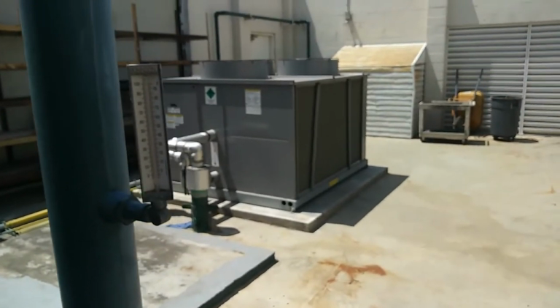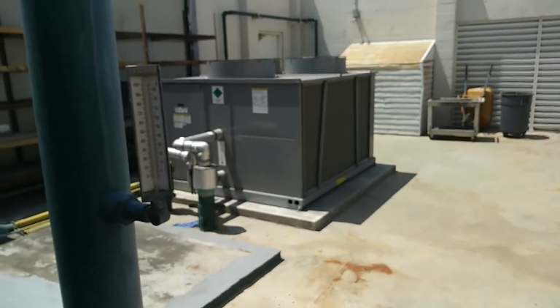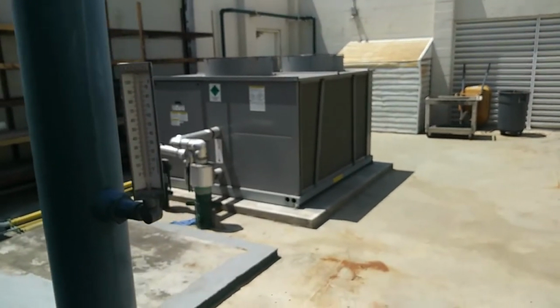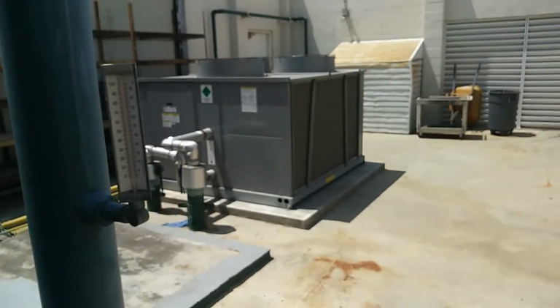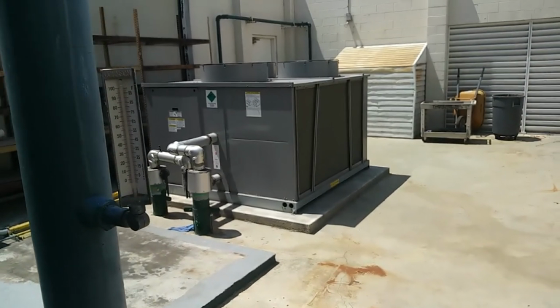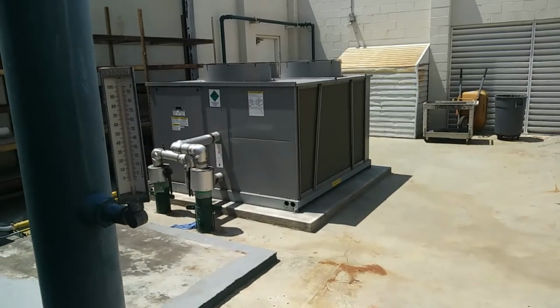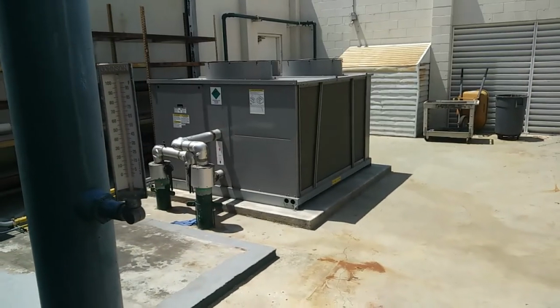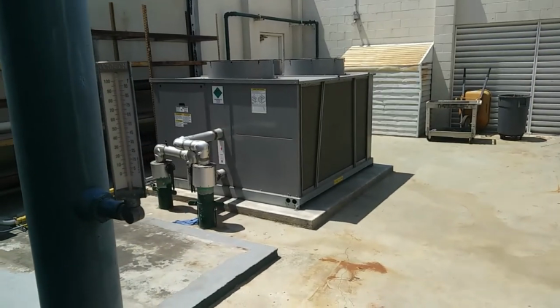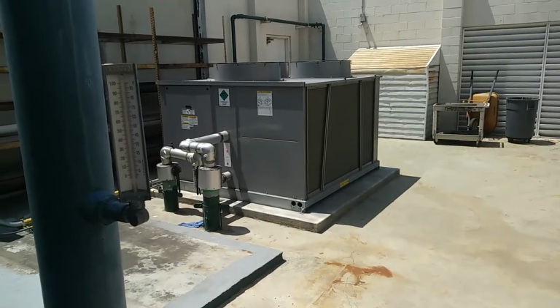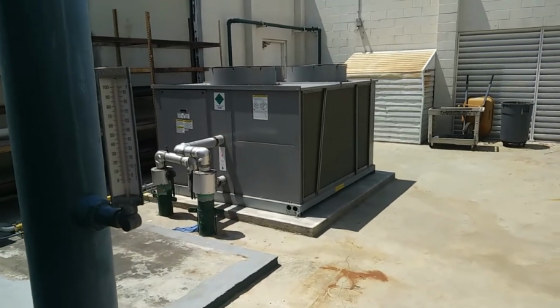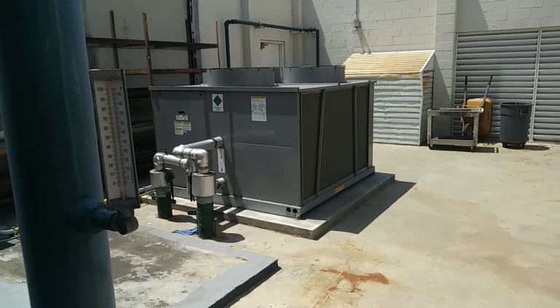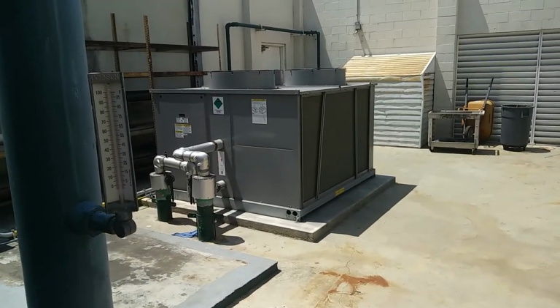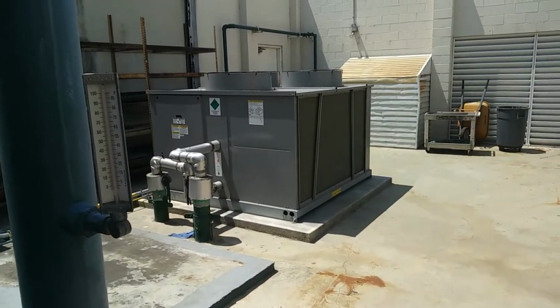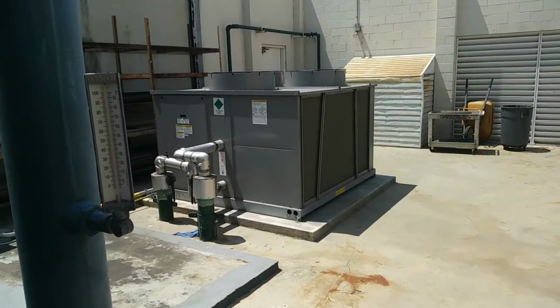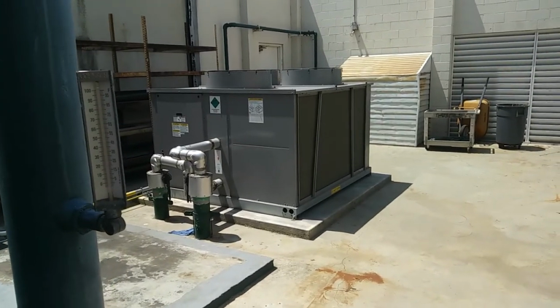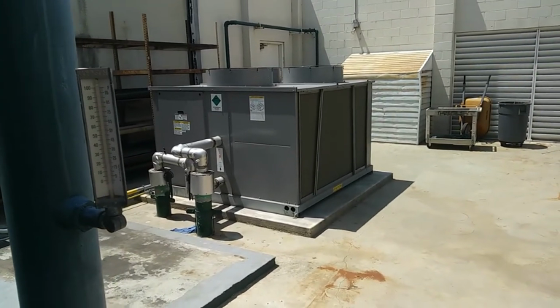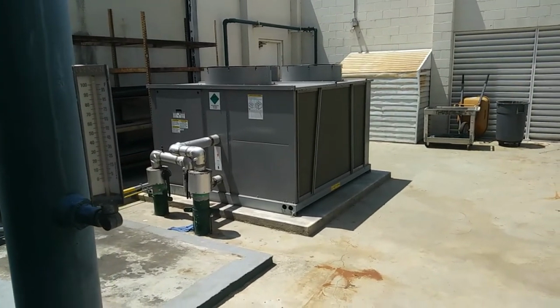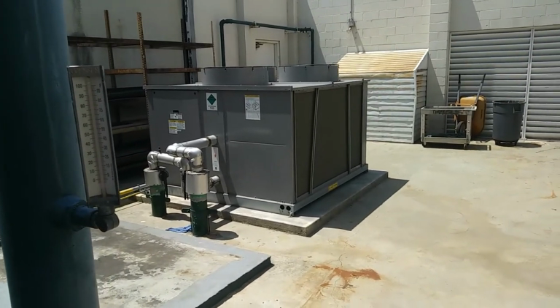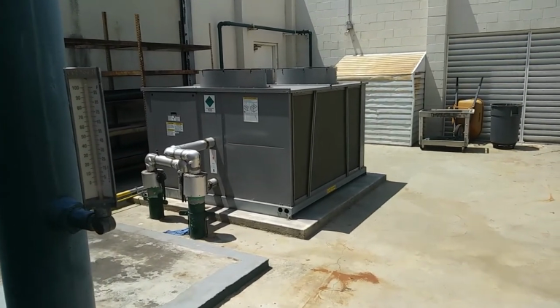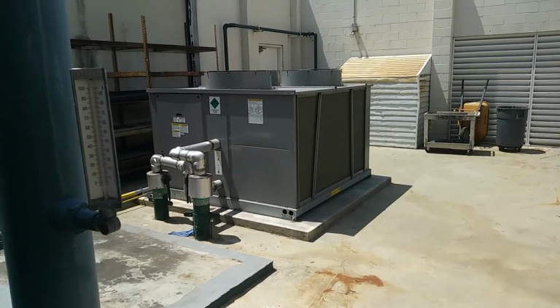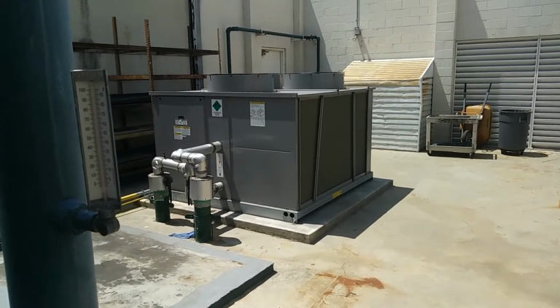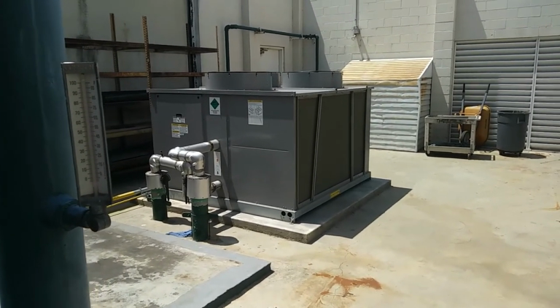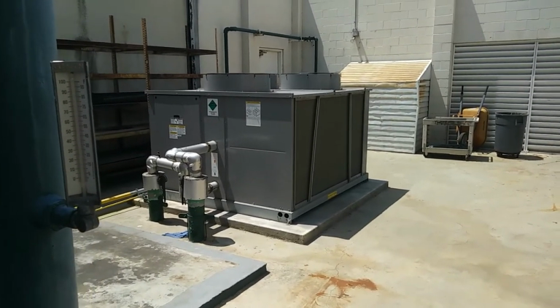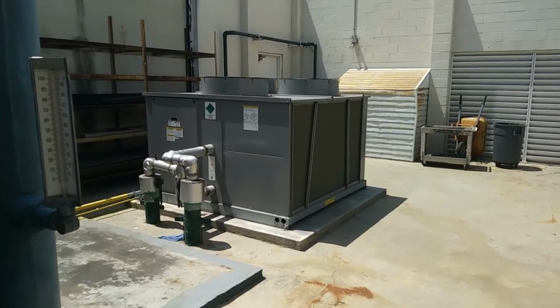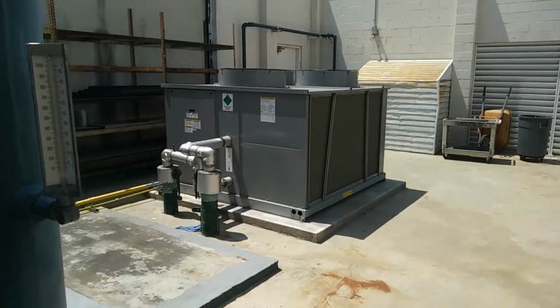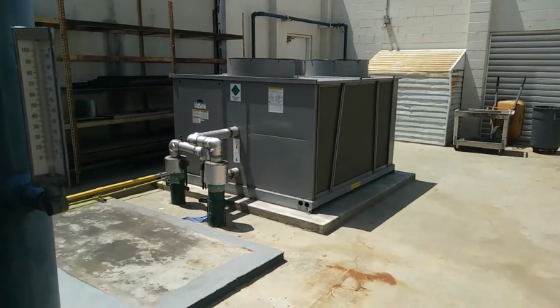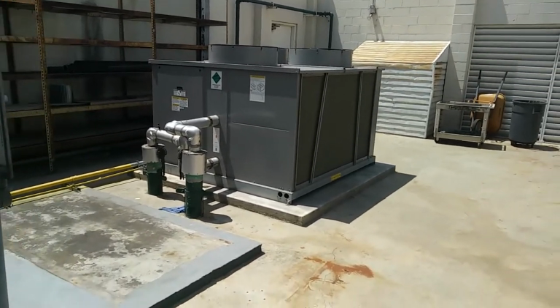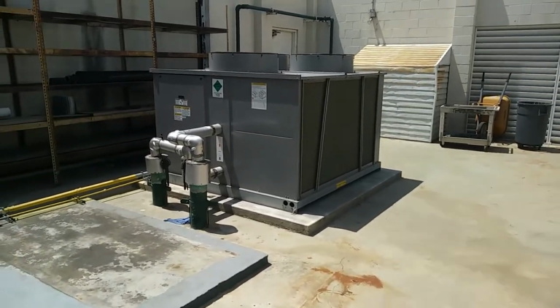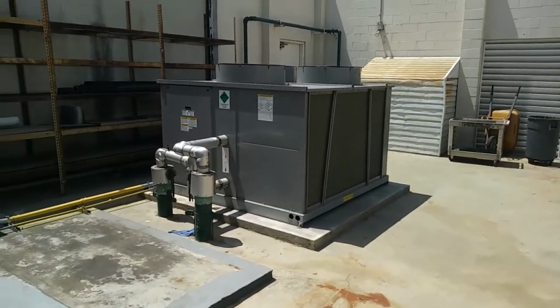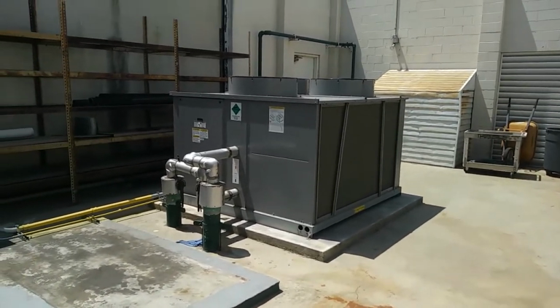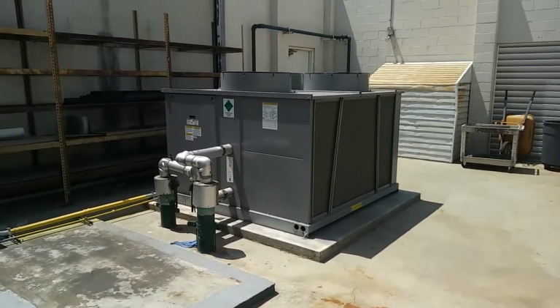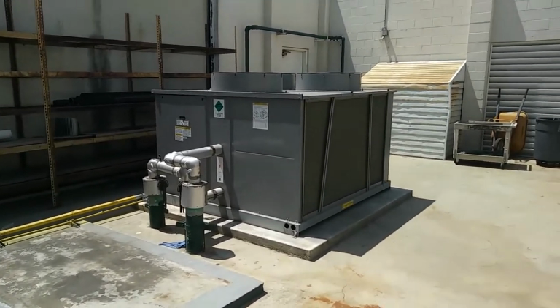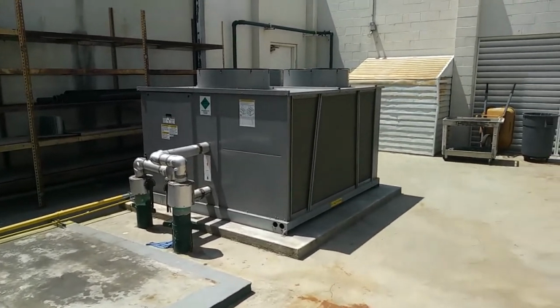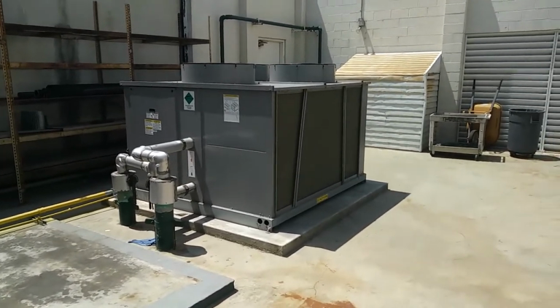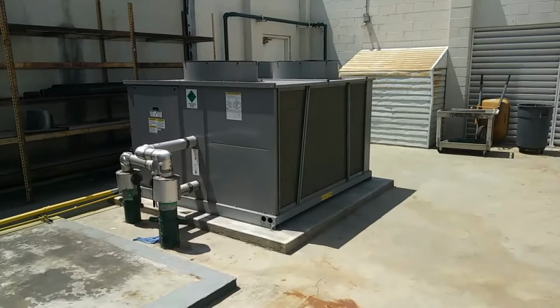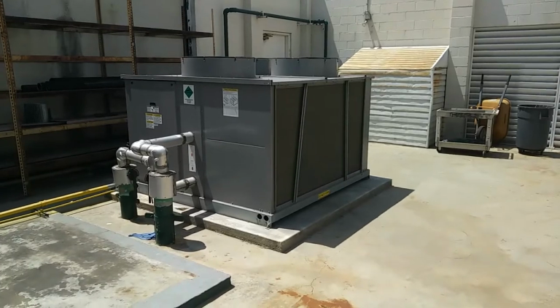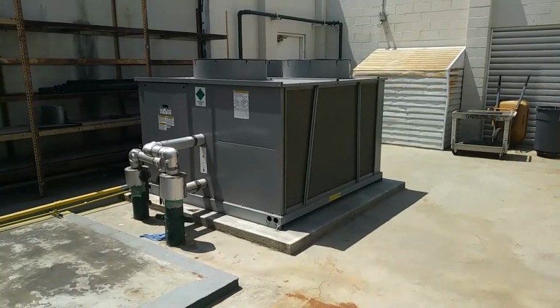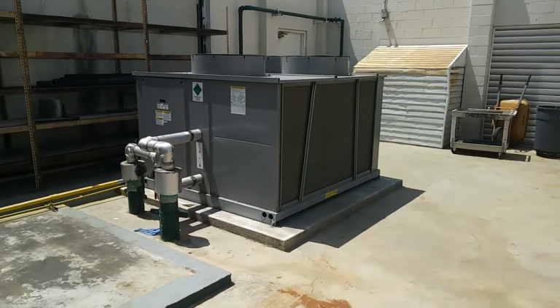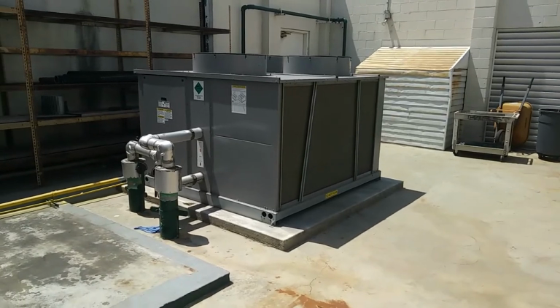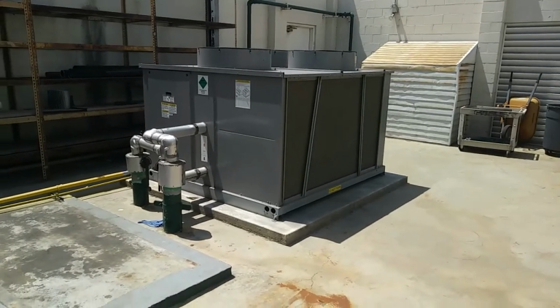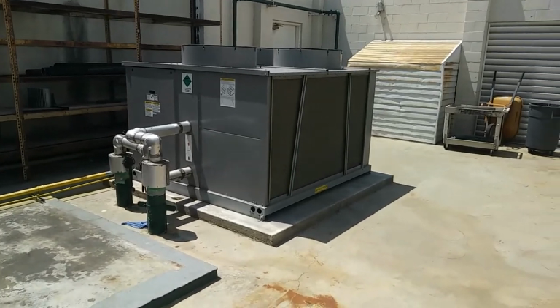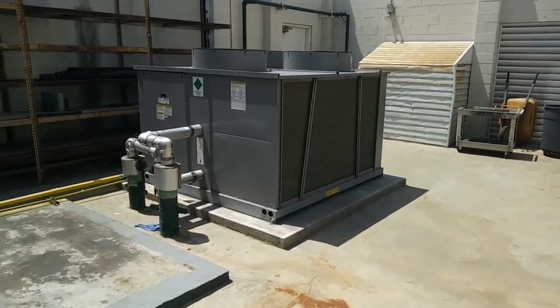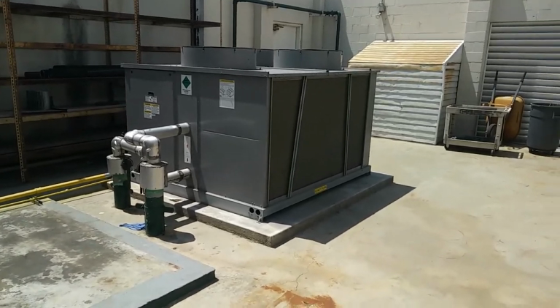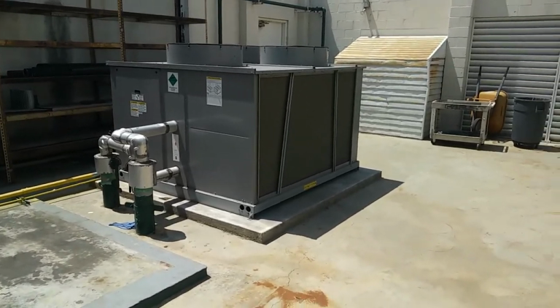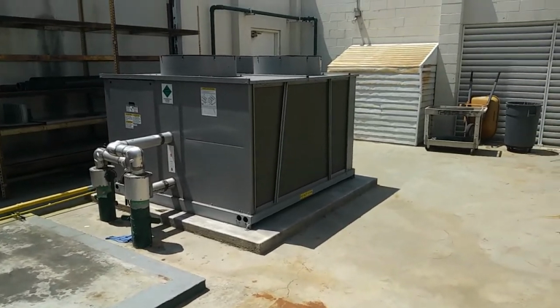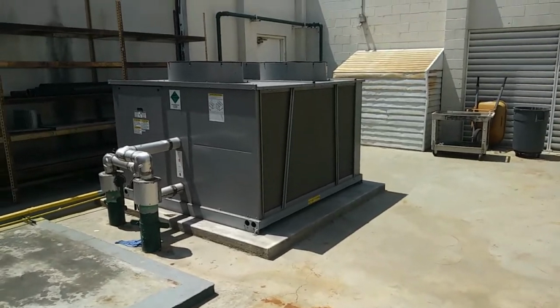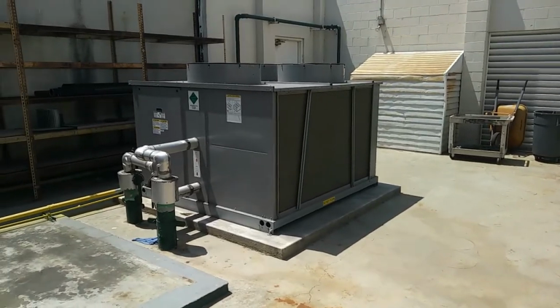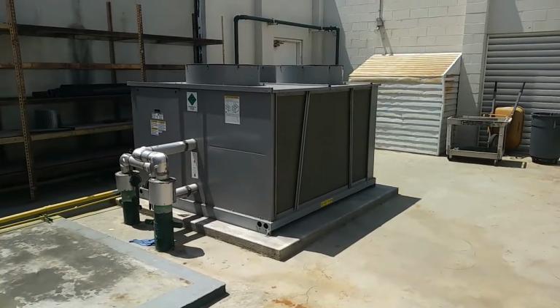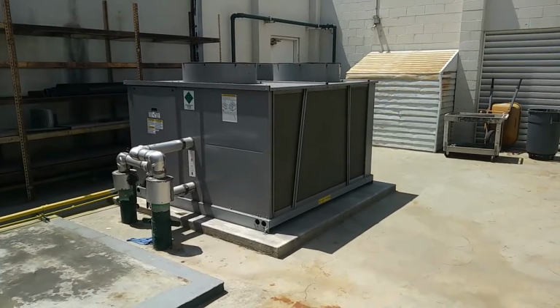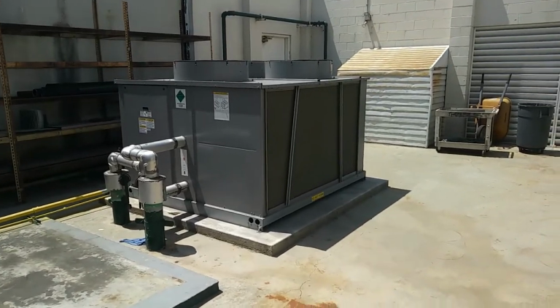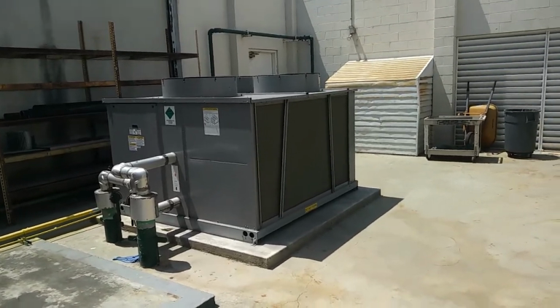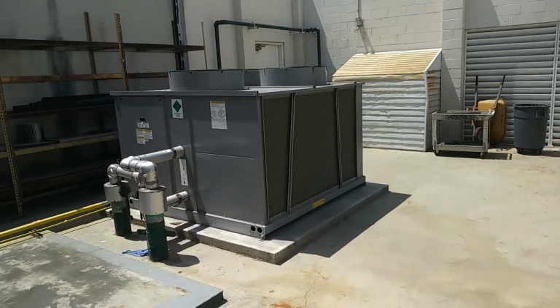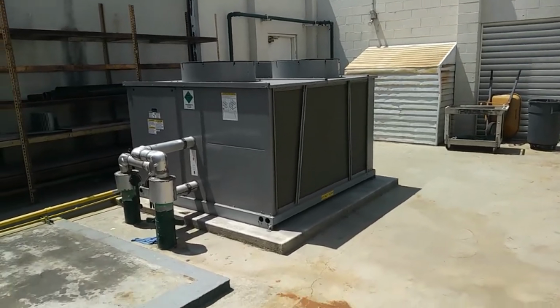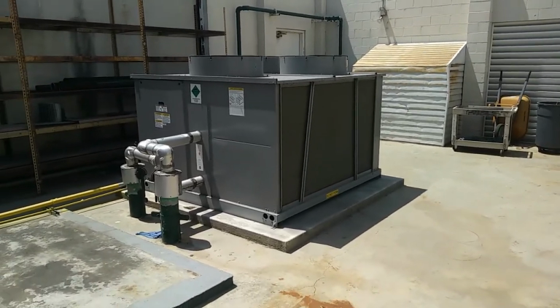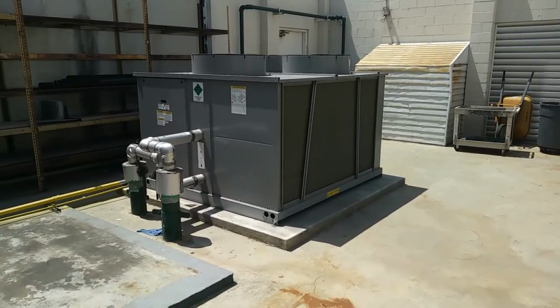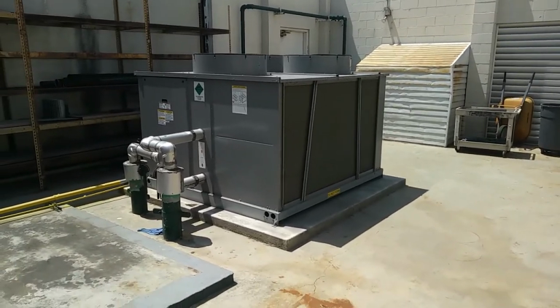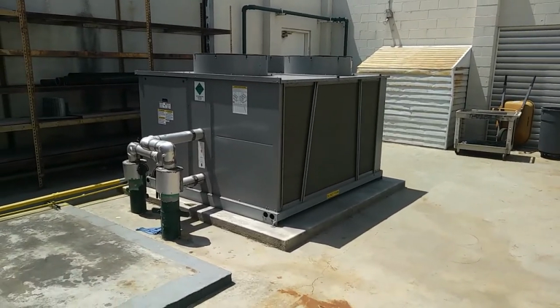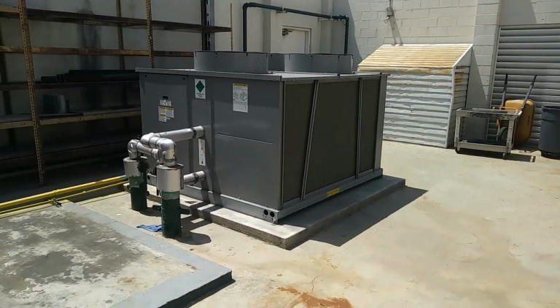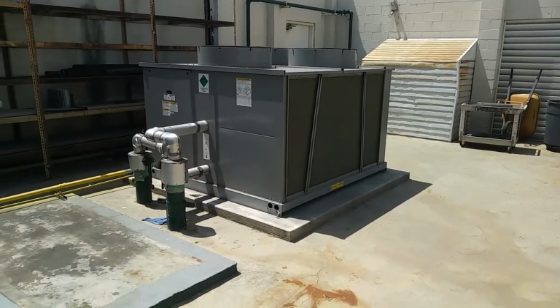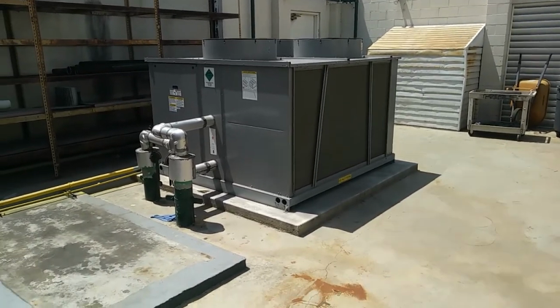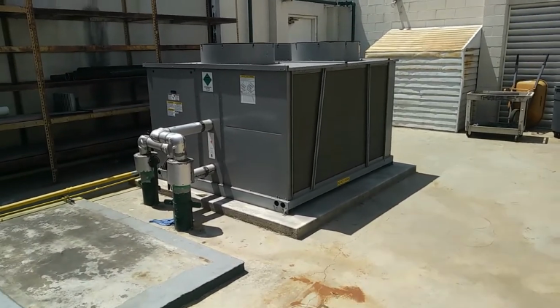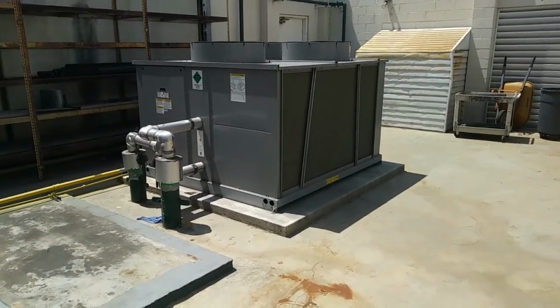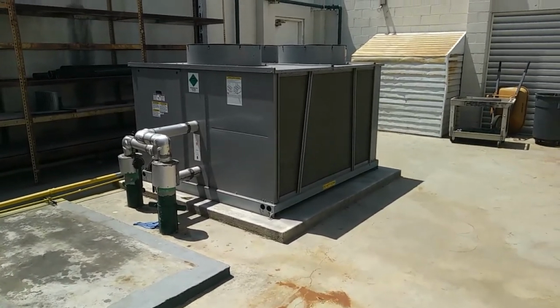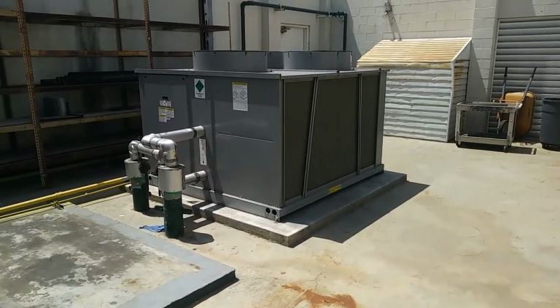Look at that old microchannel chiller over there, poor bastard. He's gonna die an early death, I know it. It's gonna die.